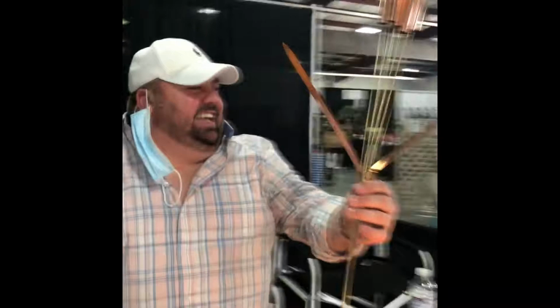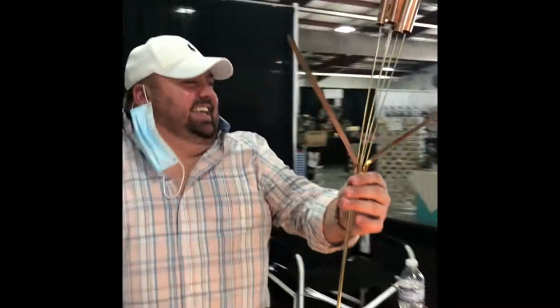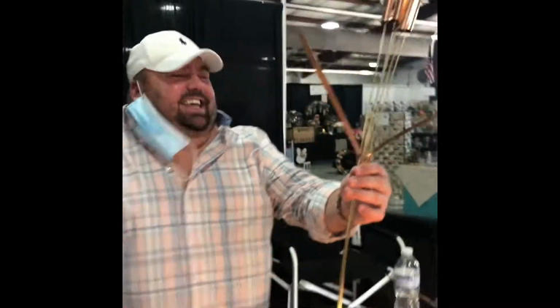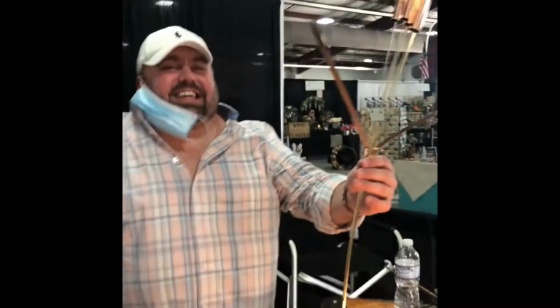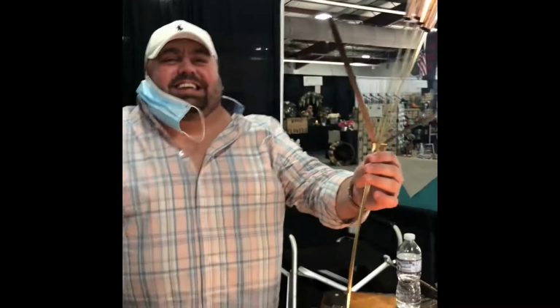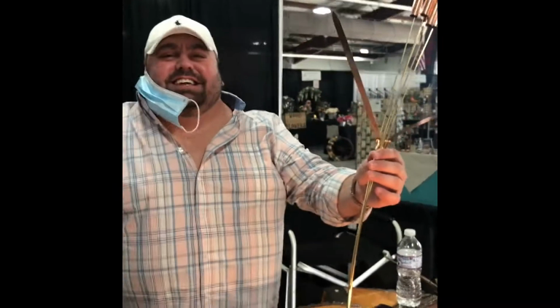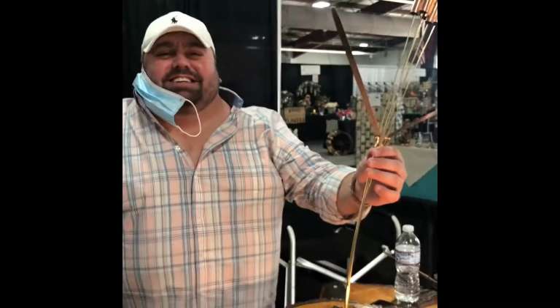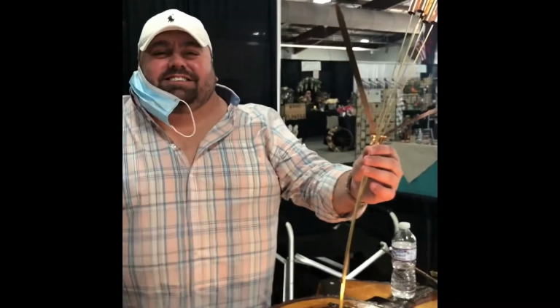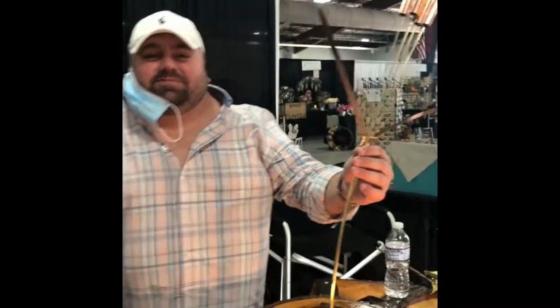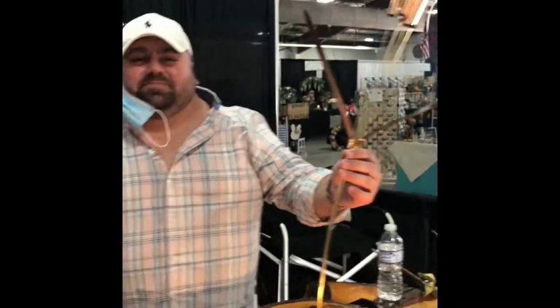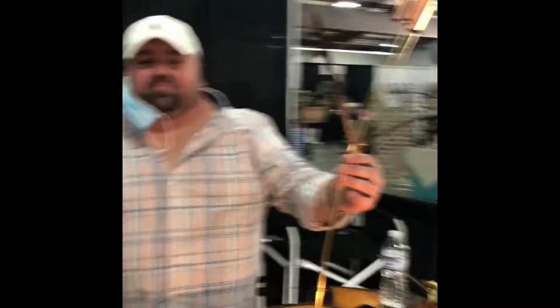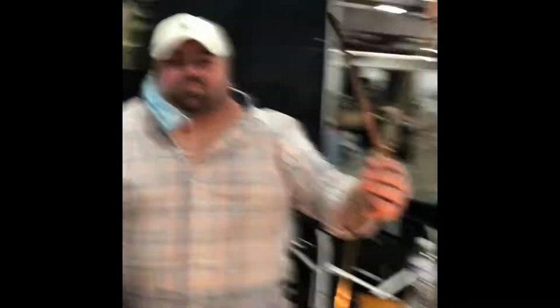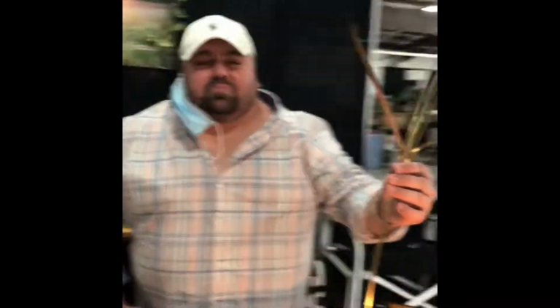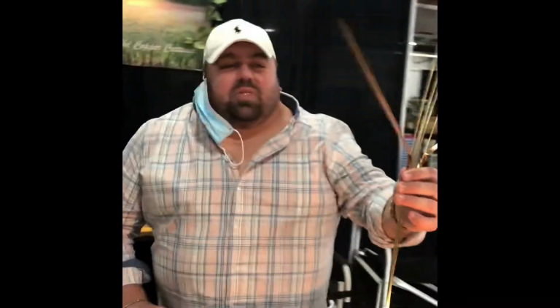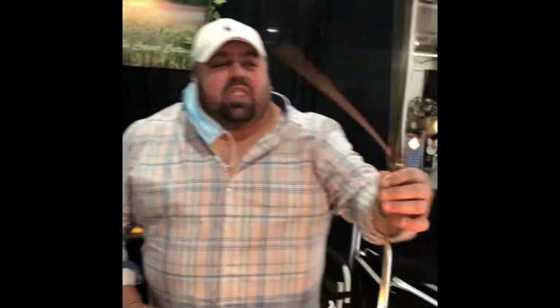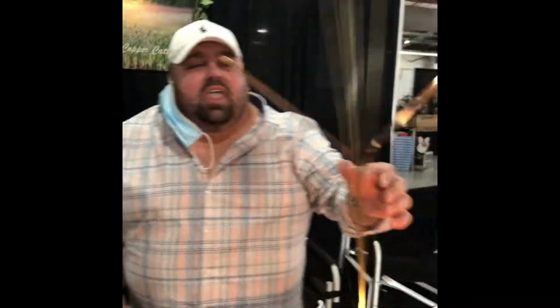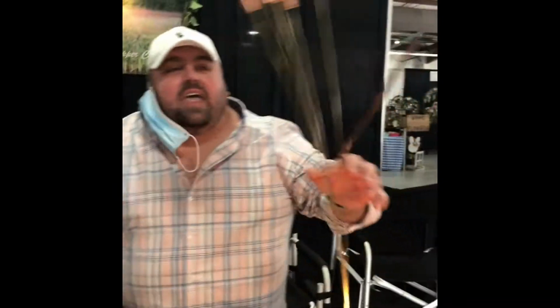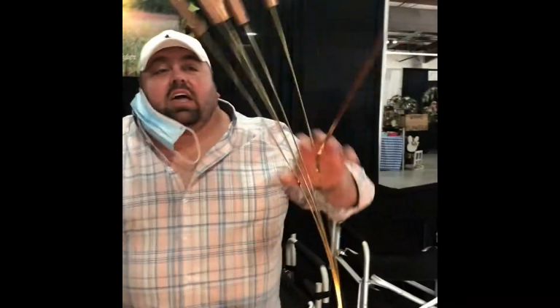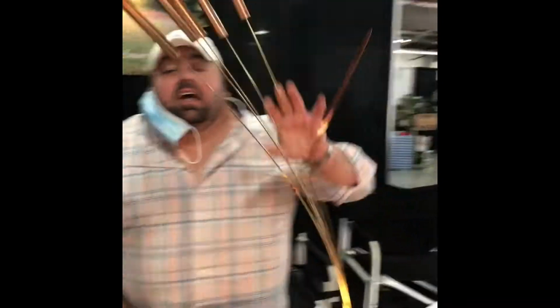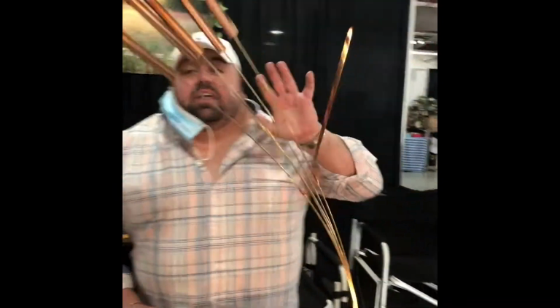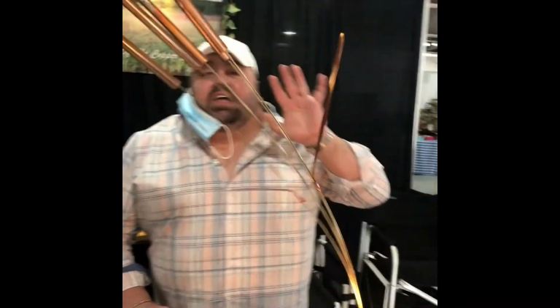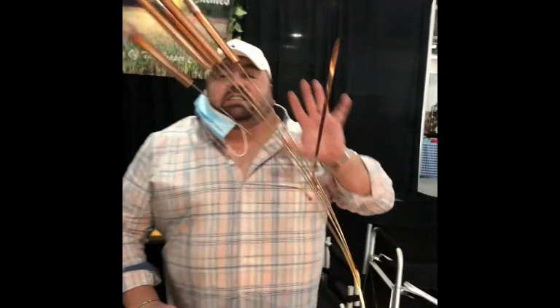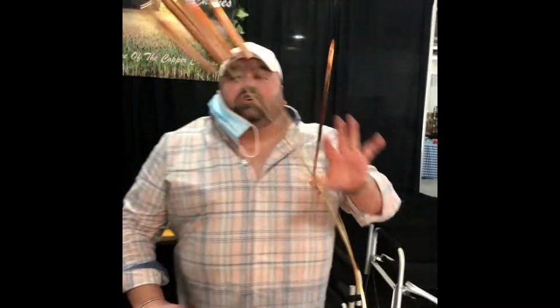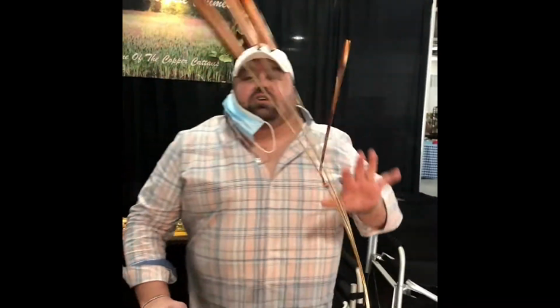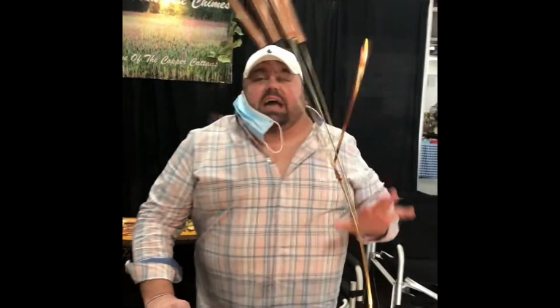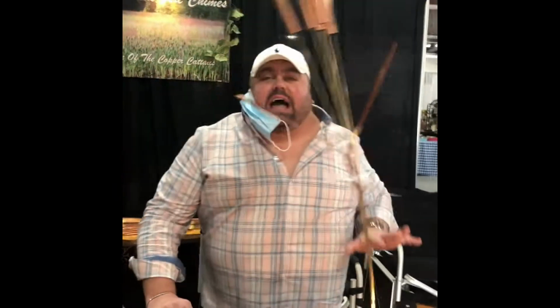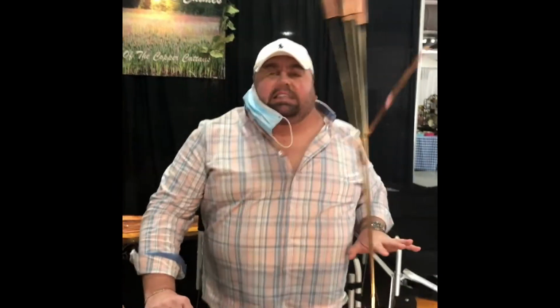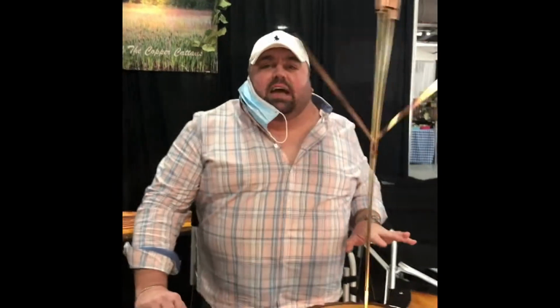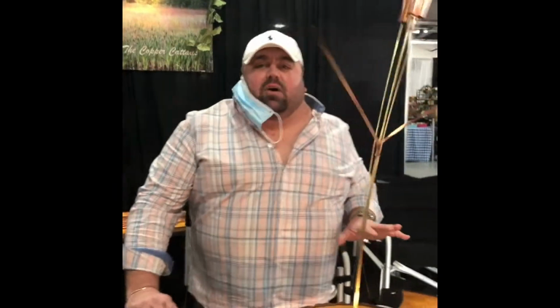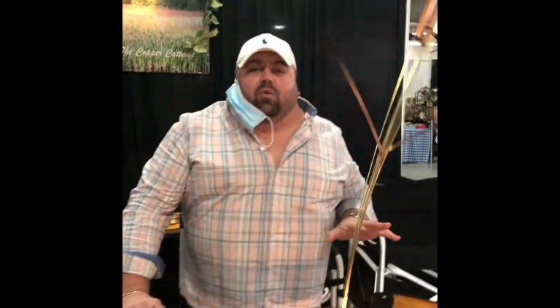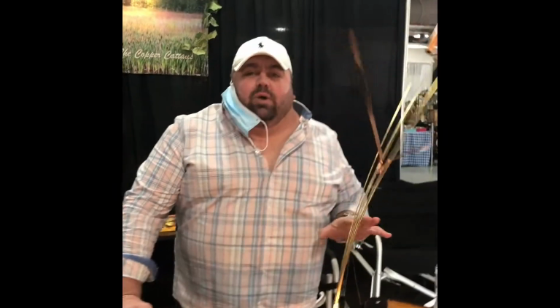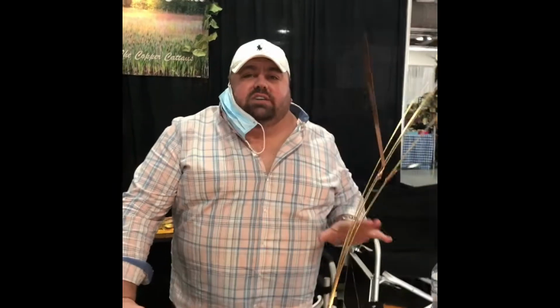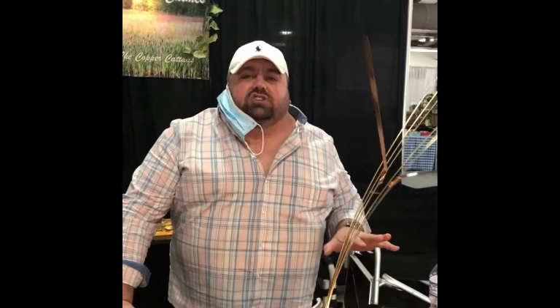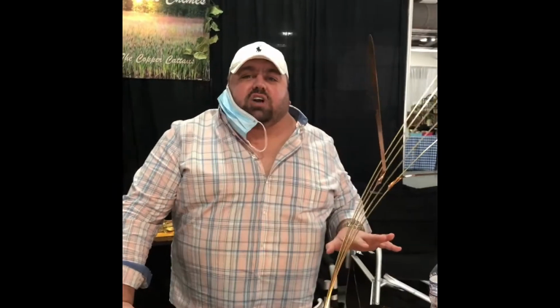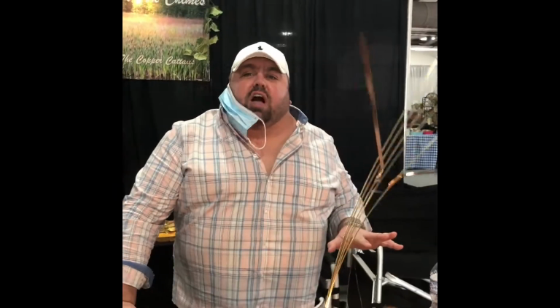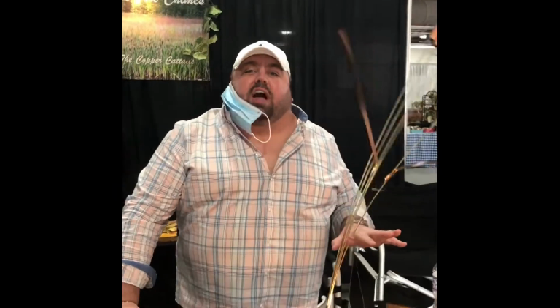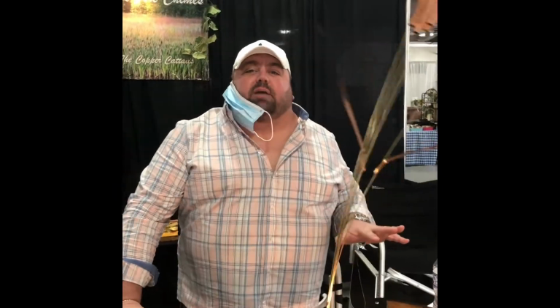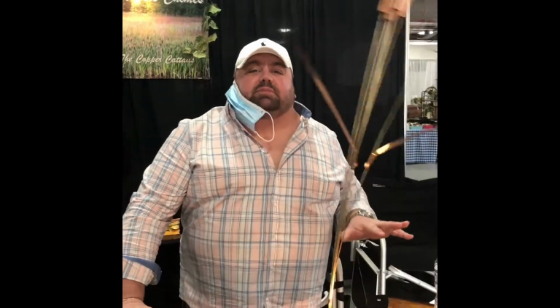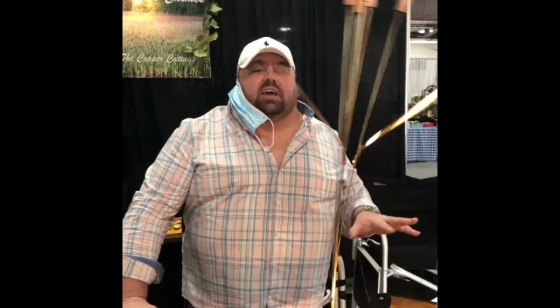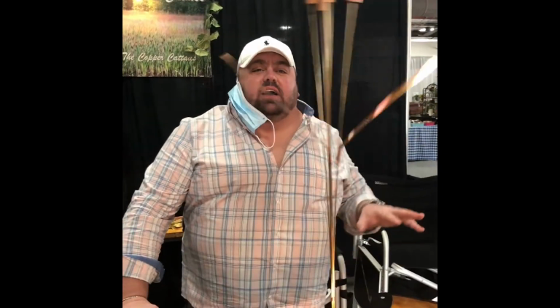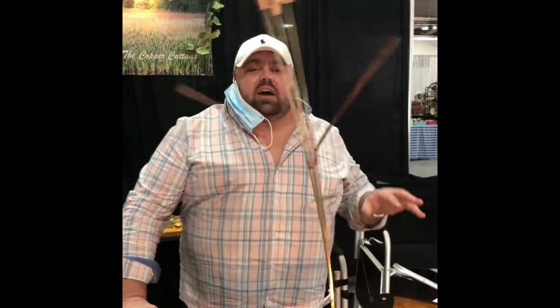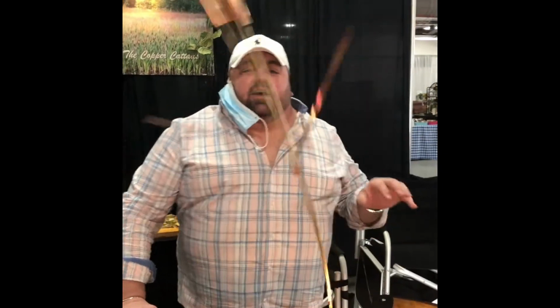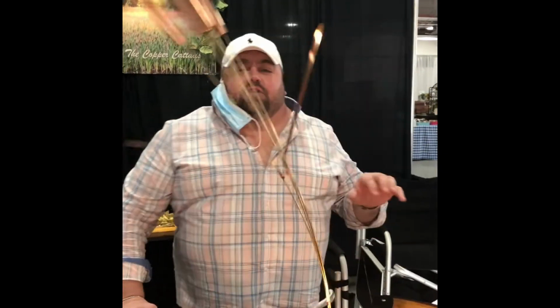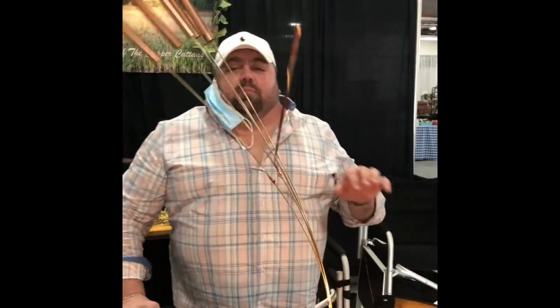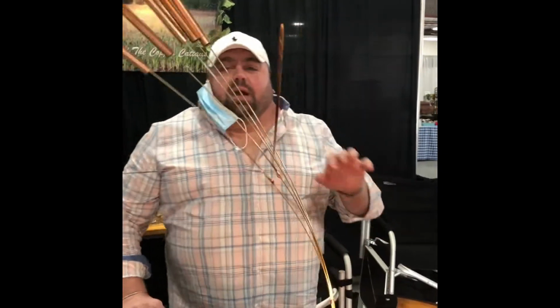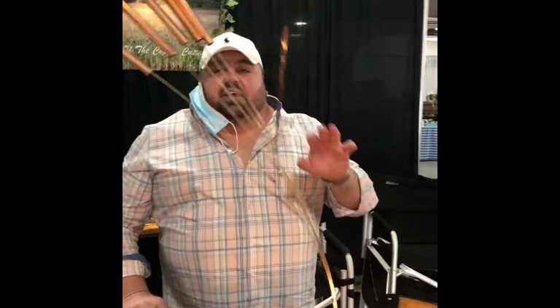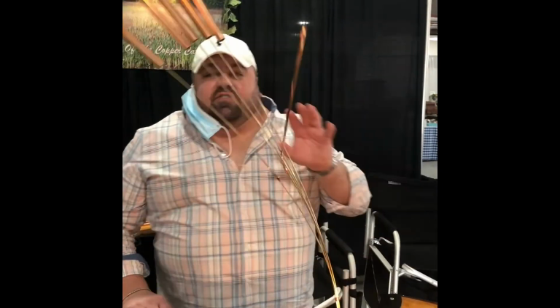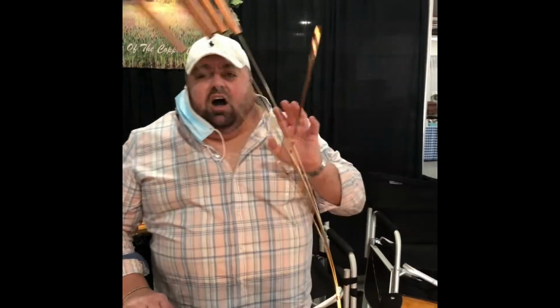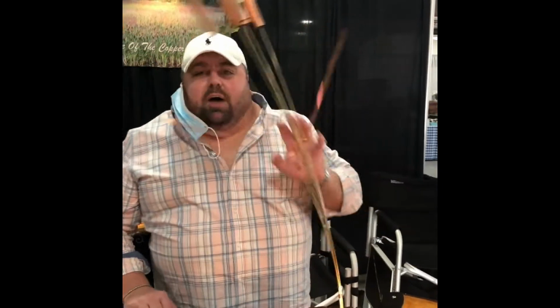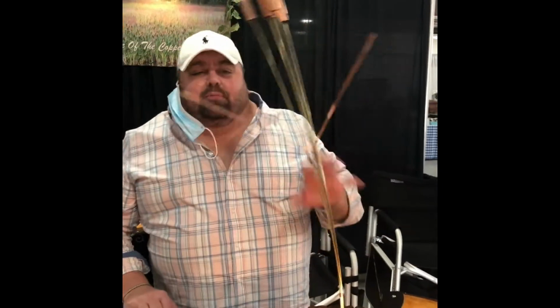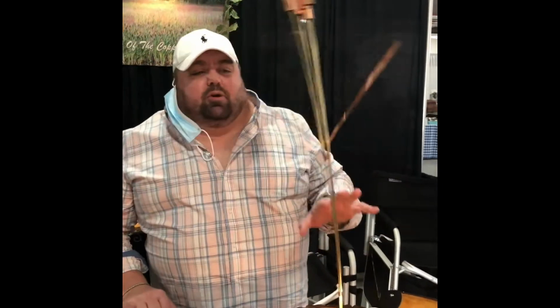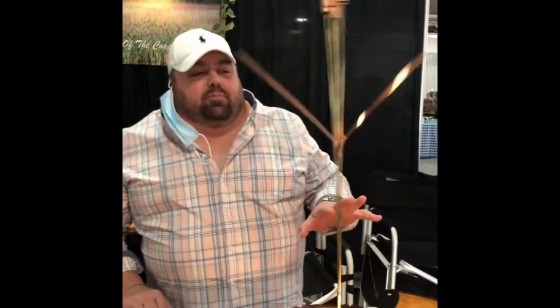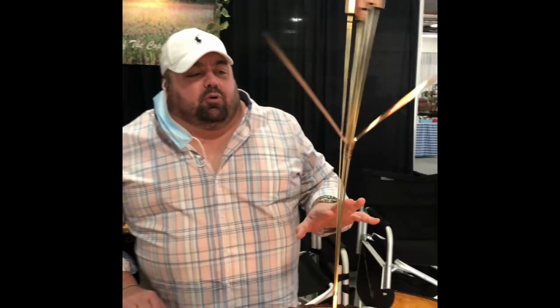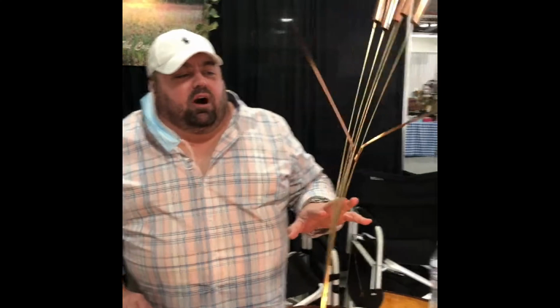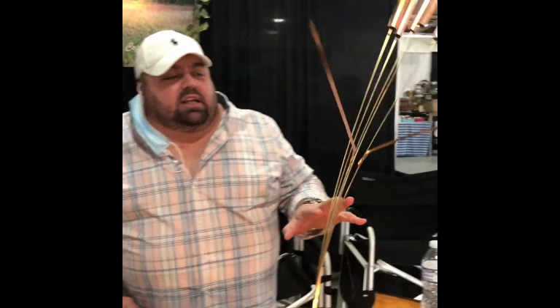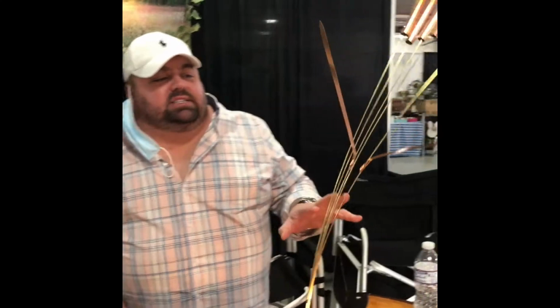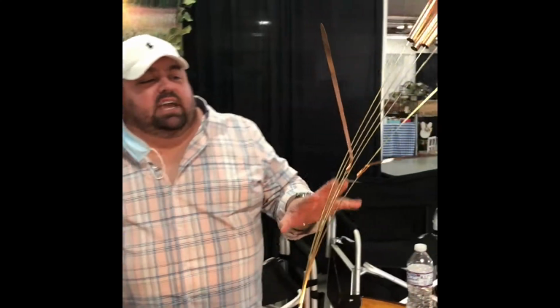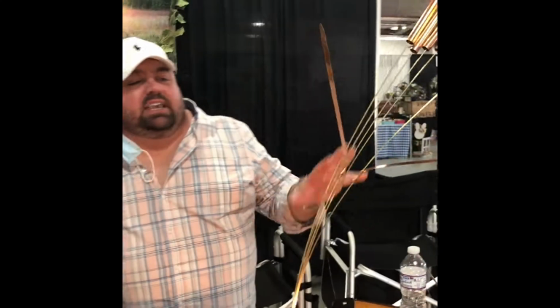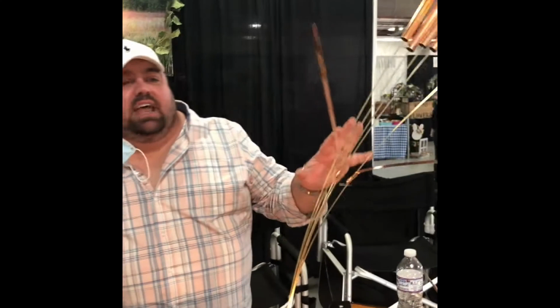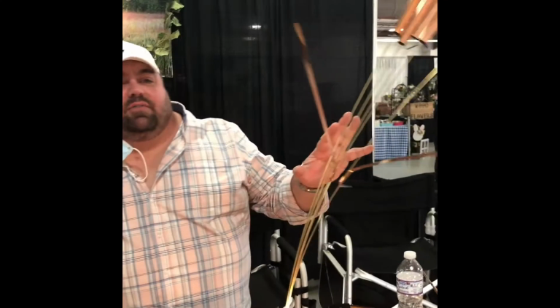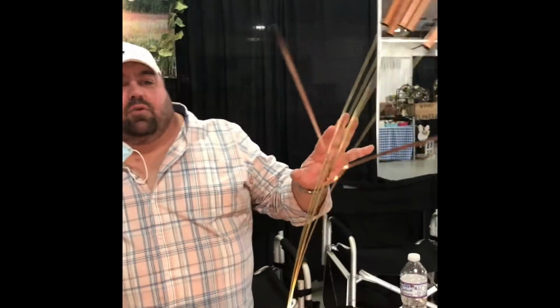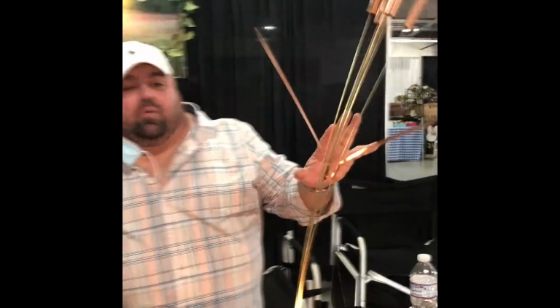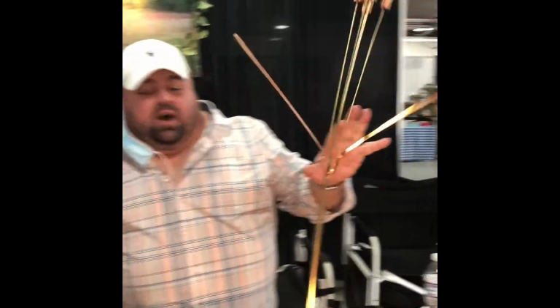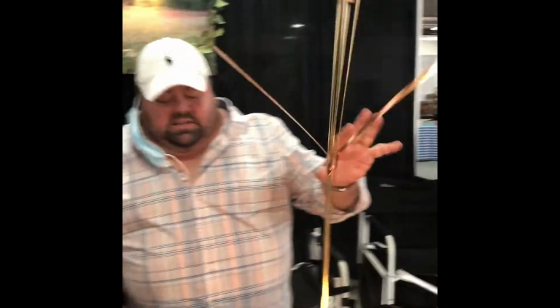What do we have here? These are cattail wind chimes. They're made of copper and bronze. They never rust.